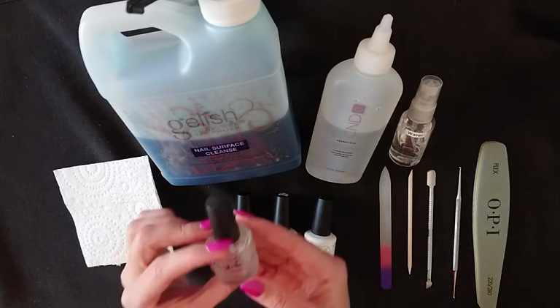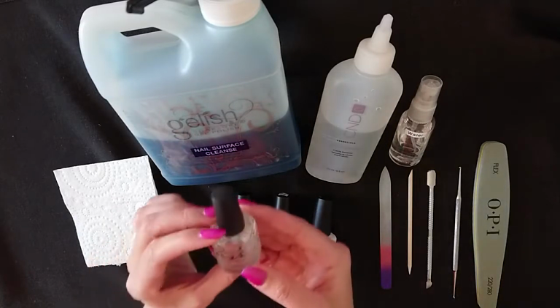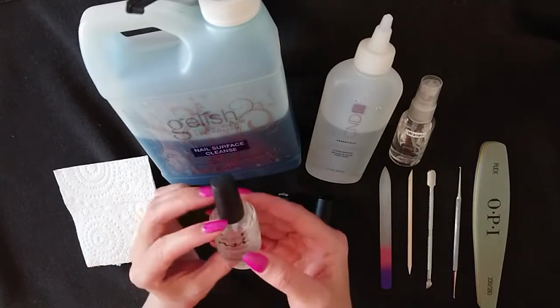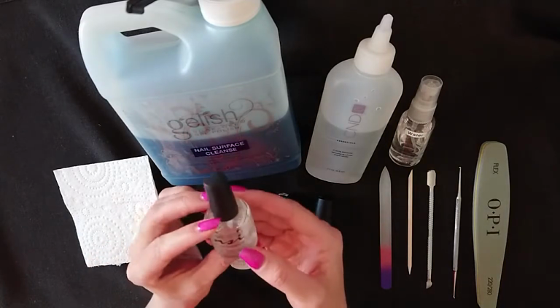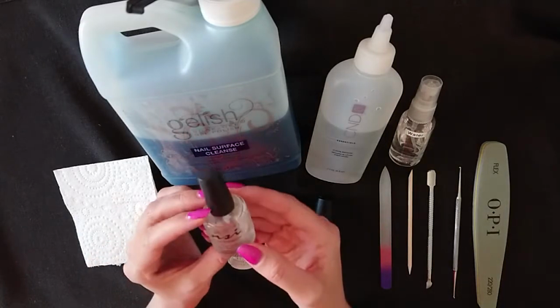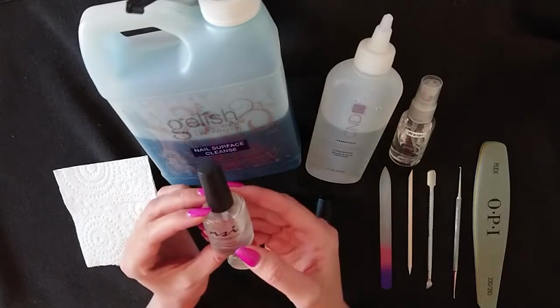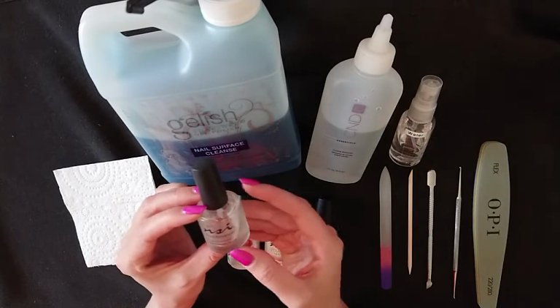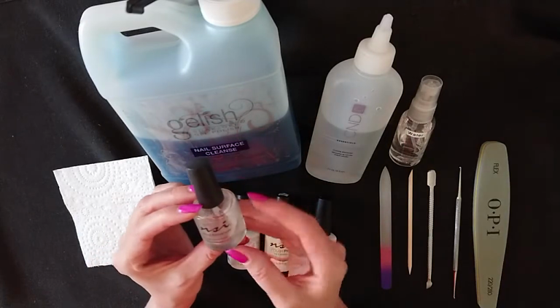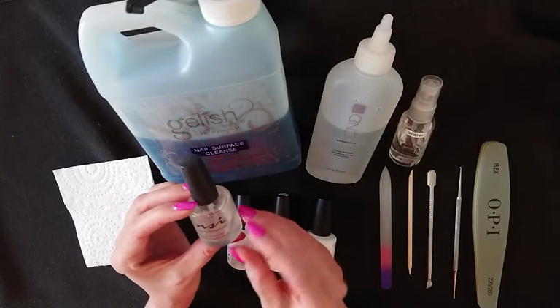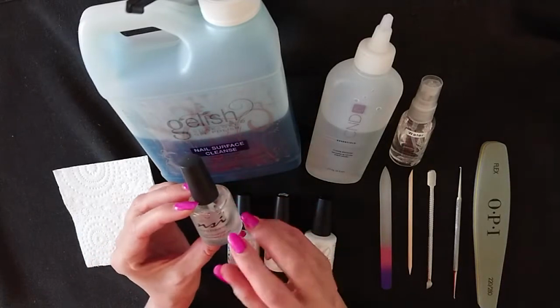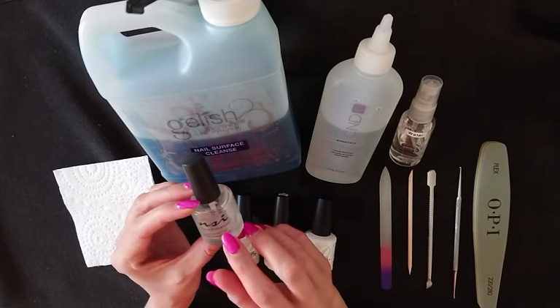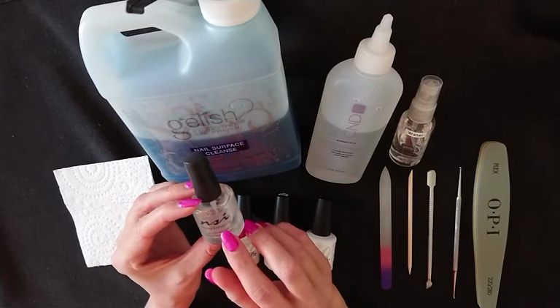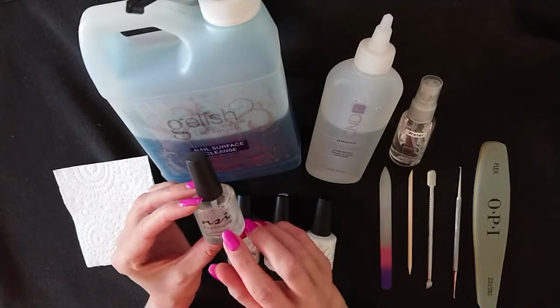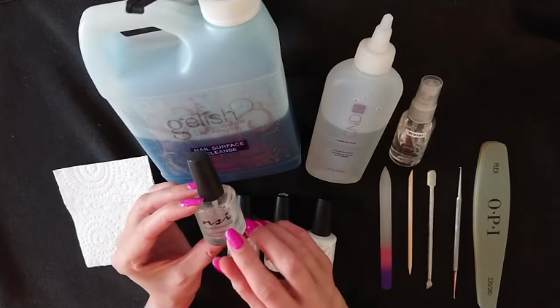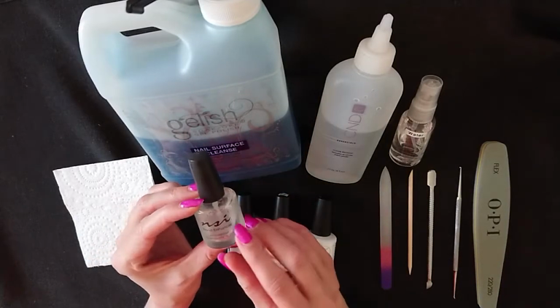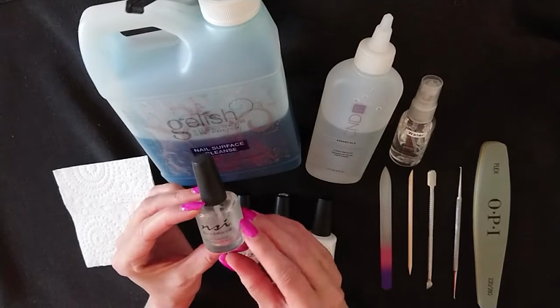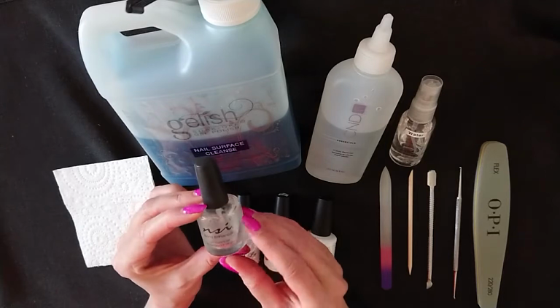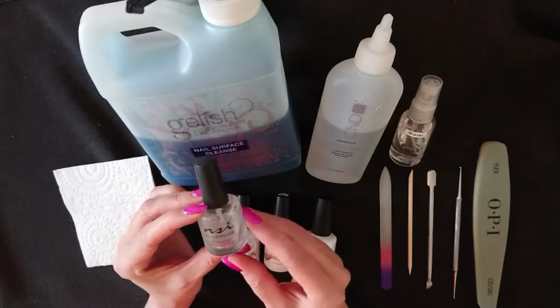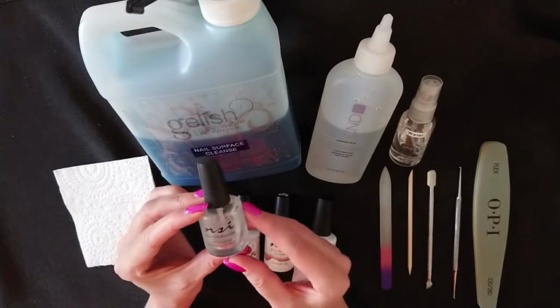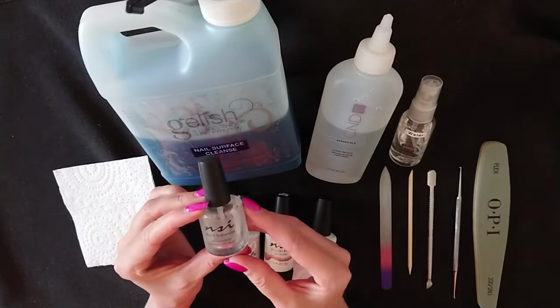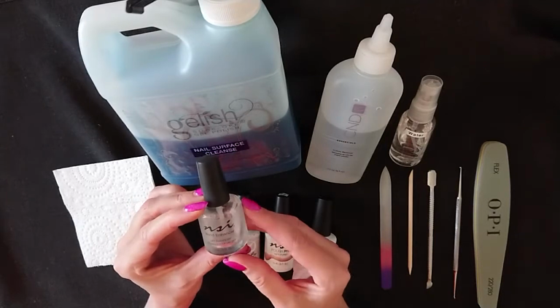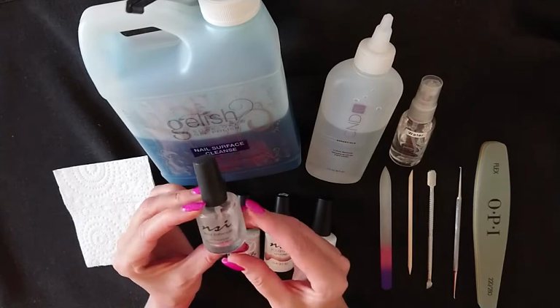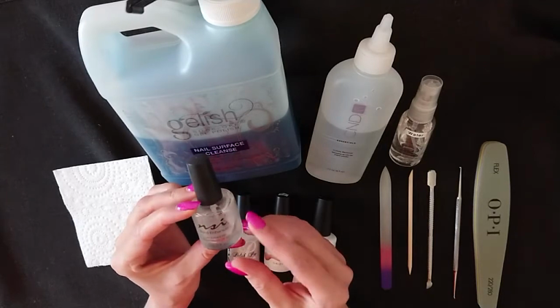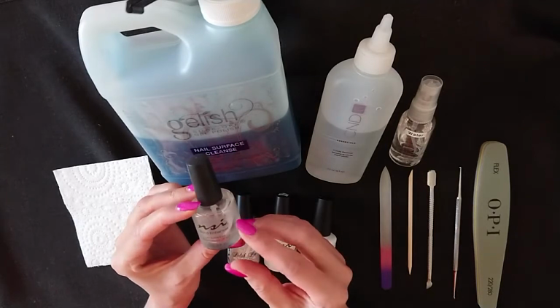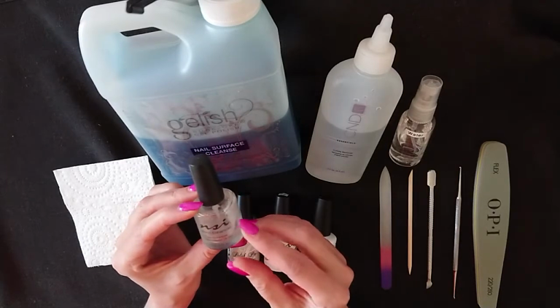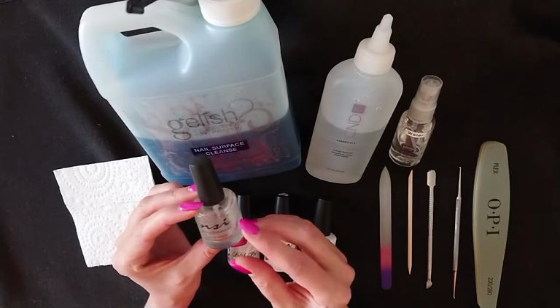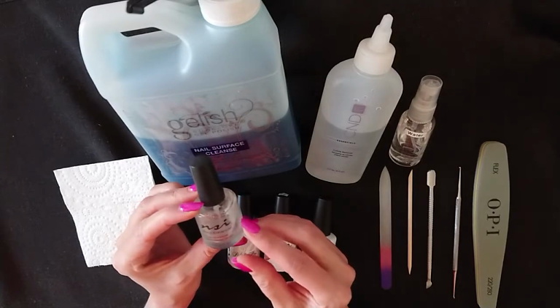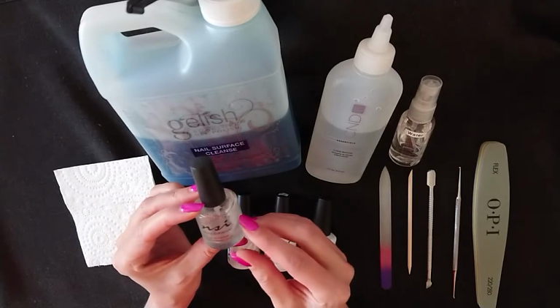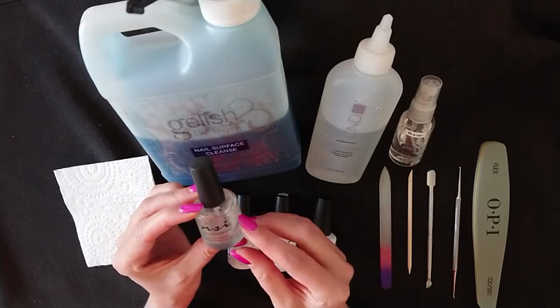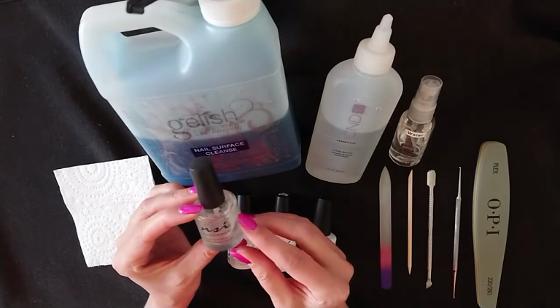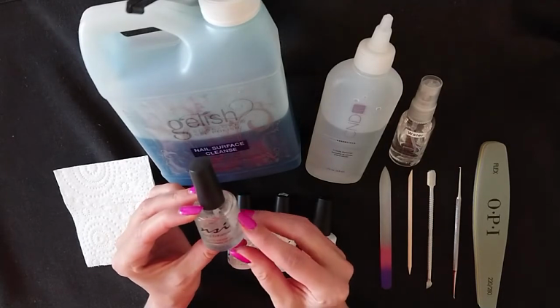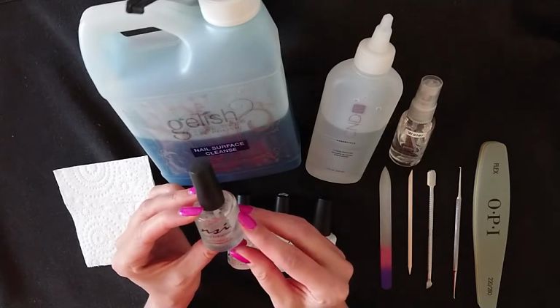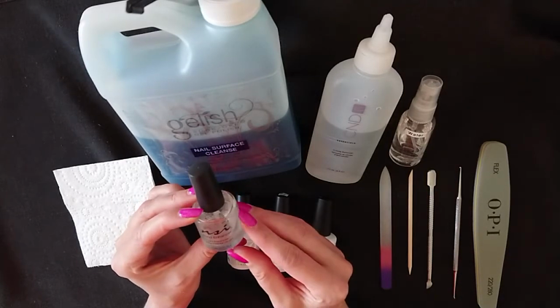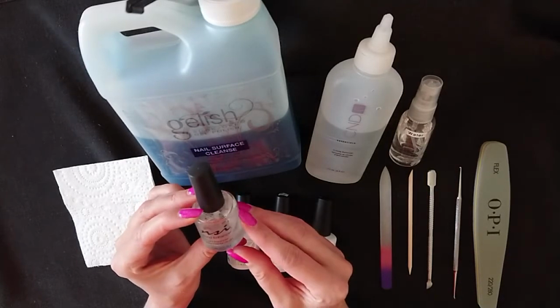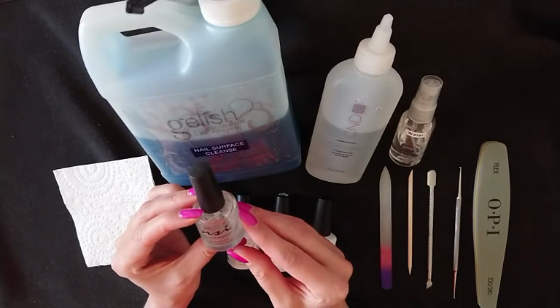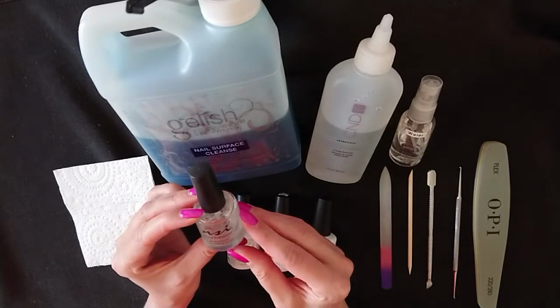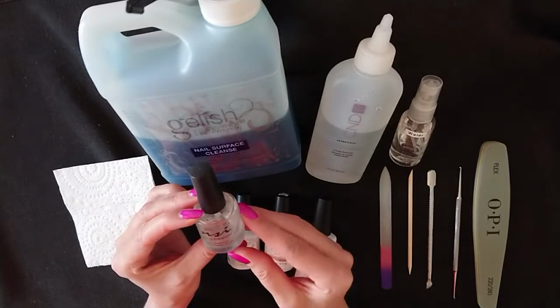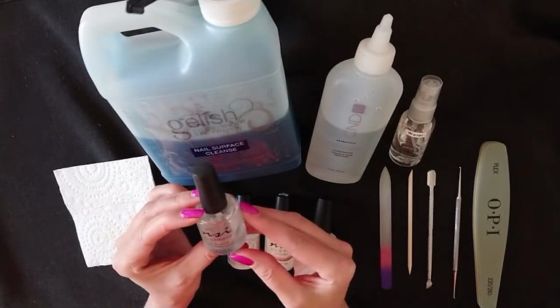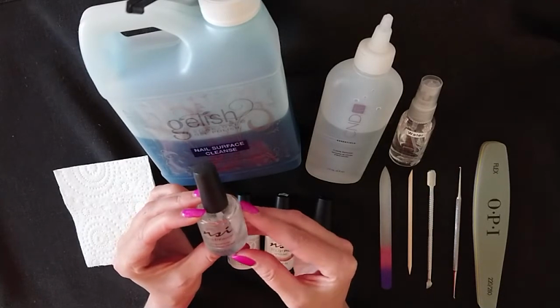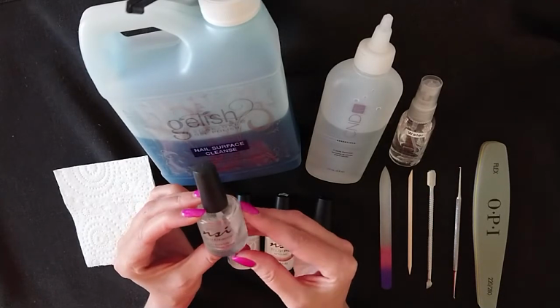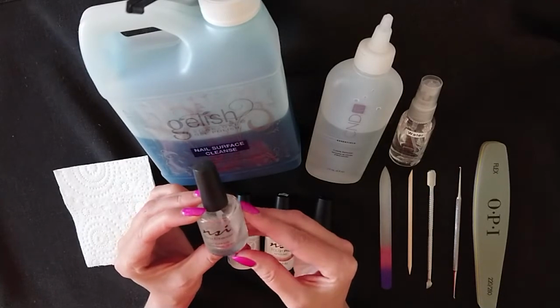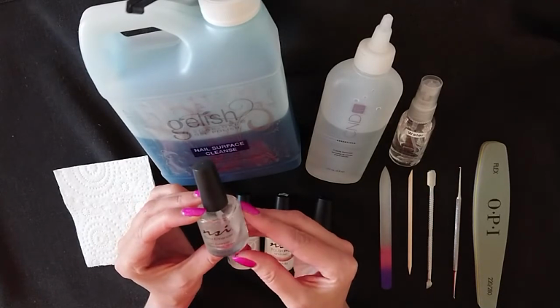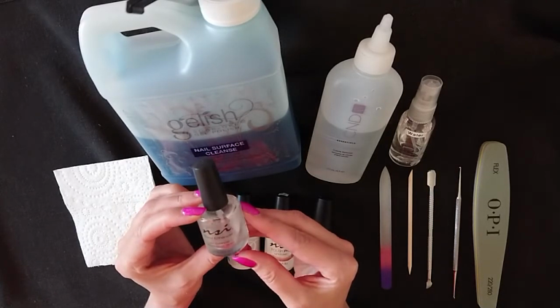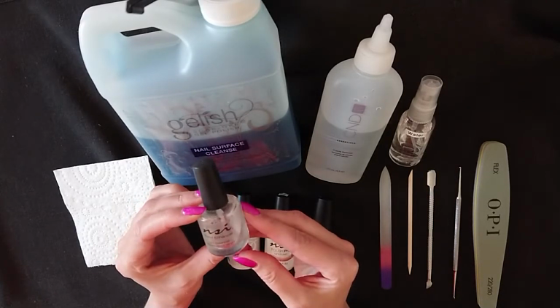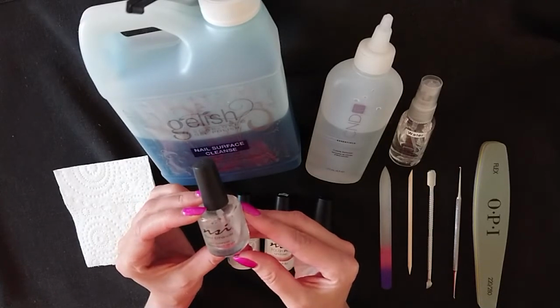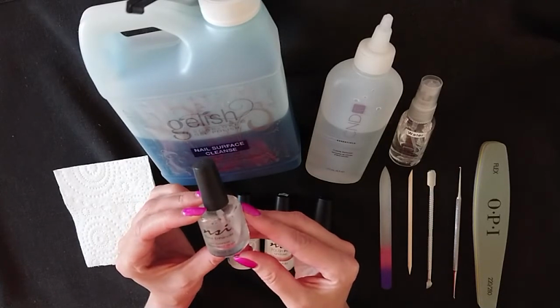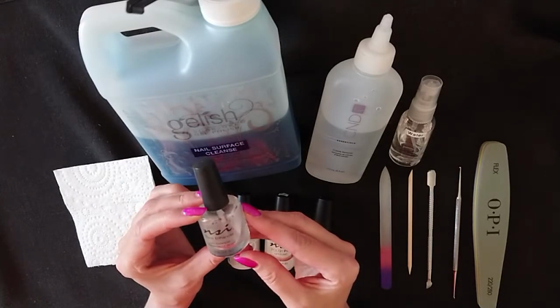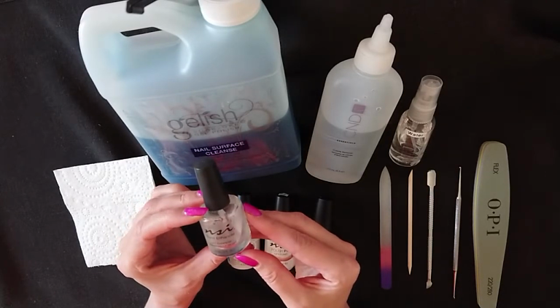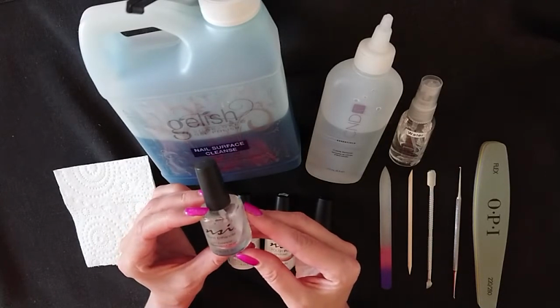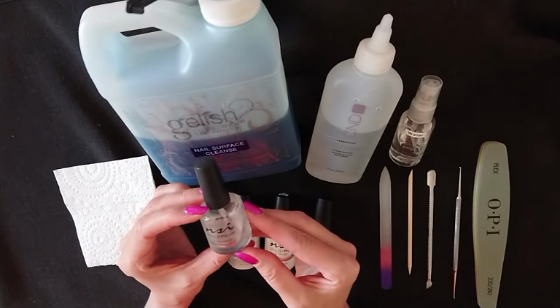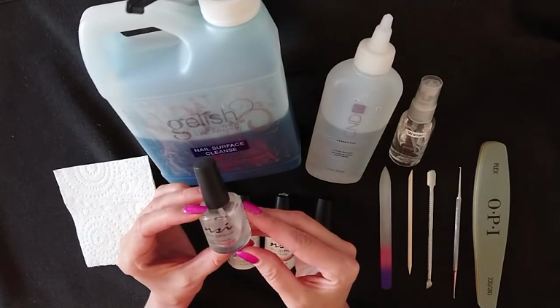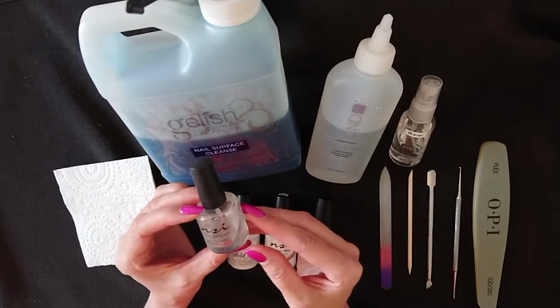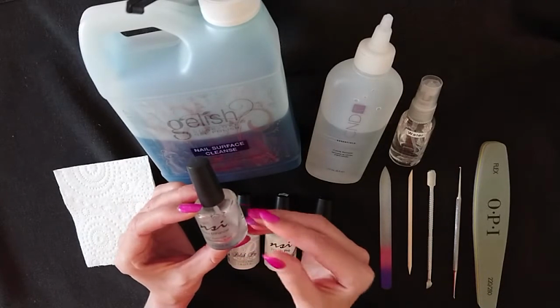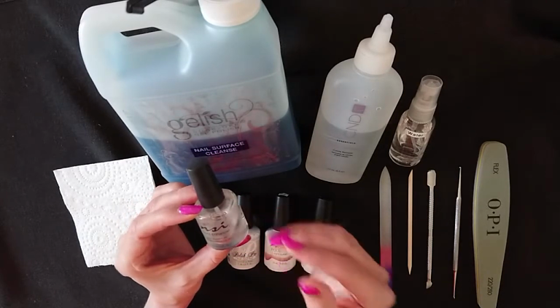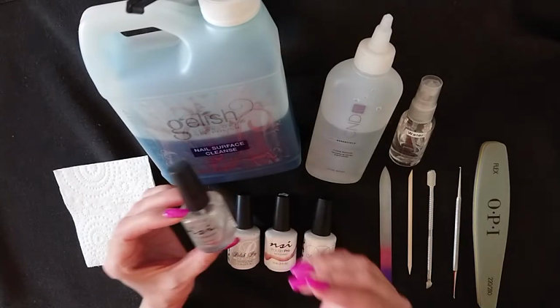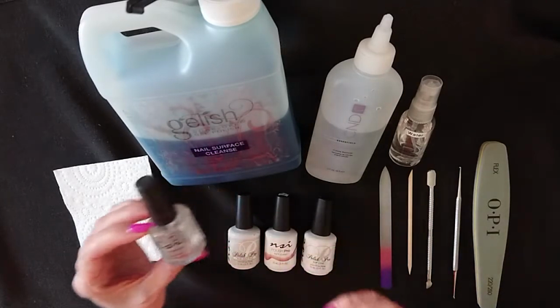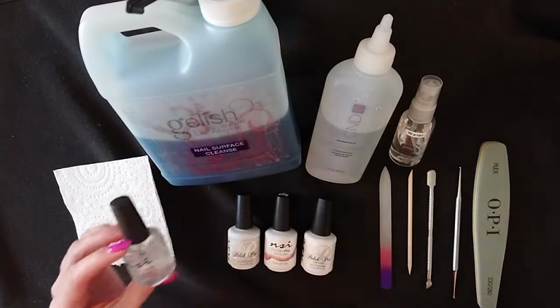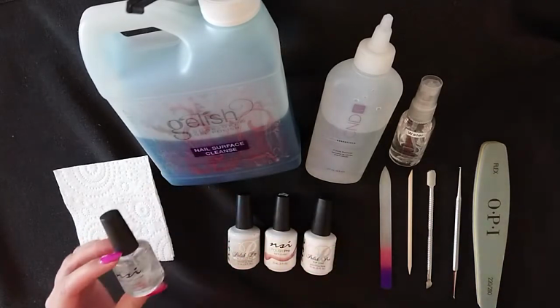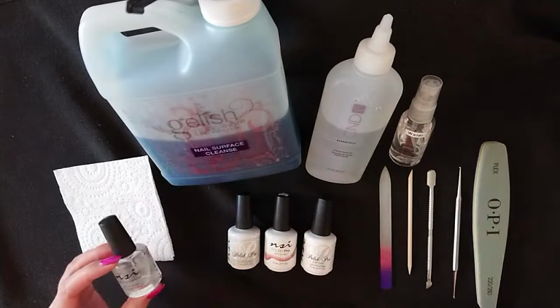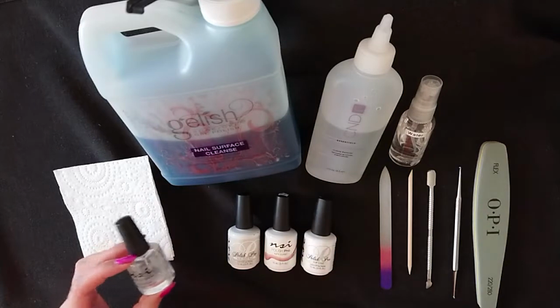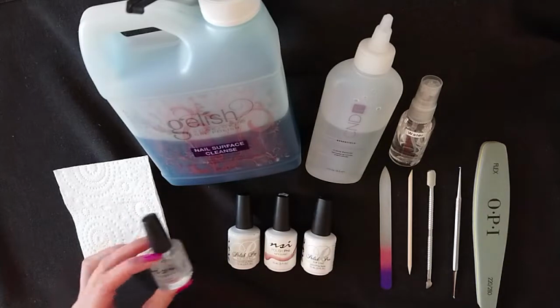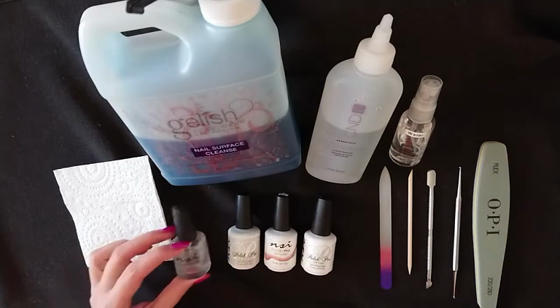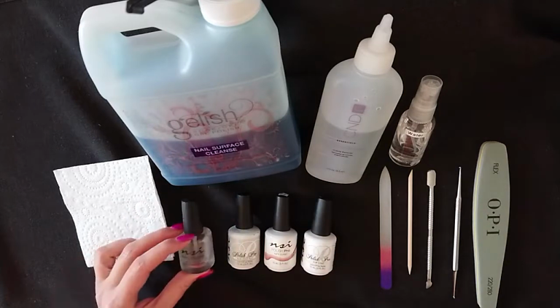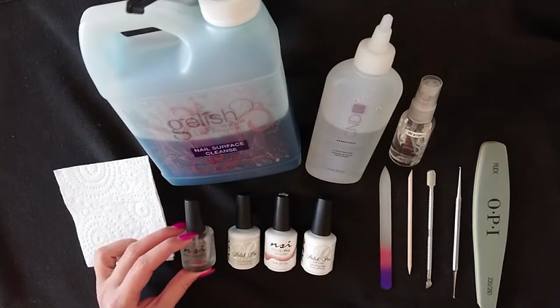NSI's dehydrator is called Bond Enhancer, and it's always a good idea to use this. It will dehydrate your nail and increase the longevity of your polish.